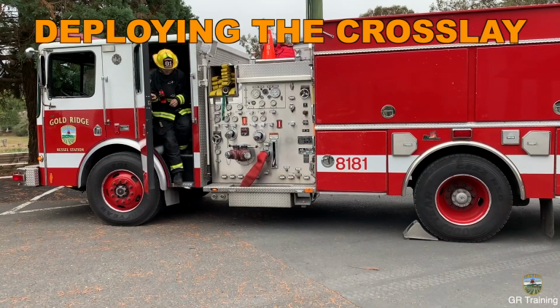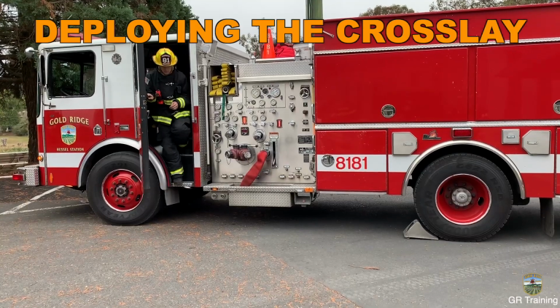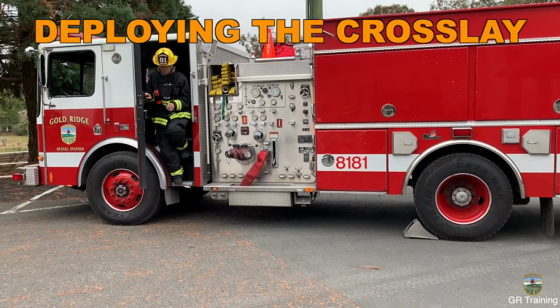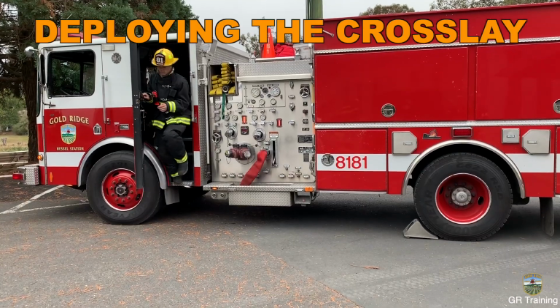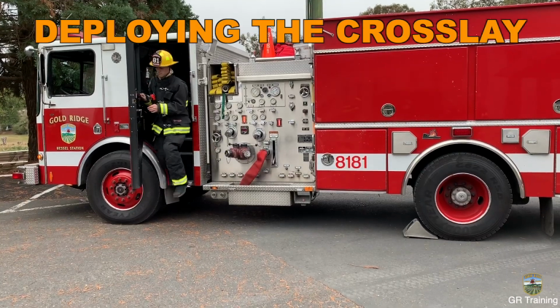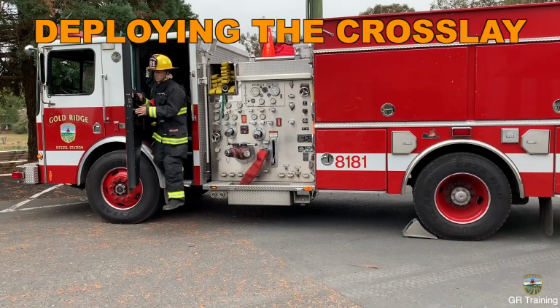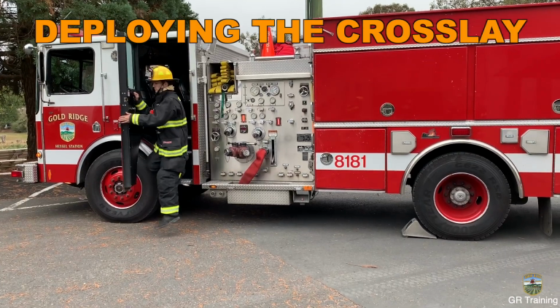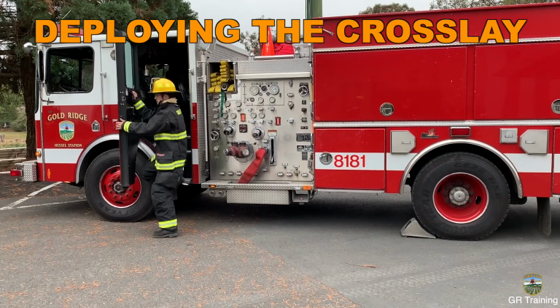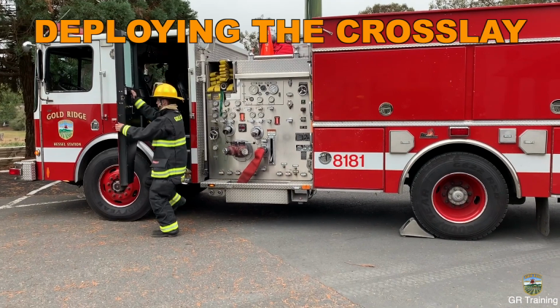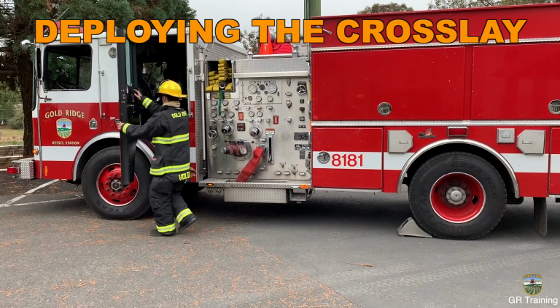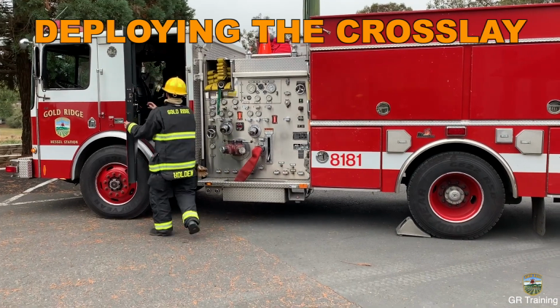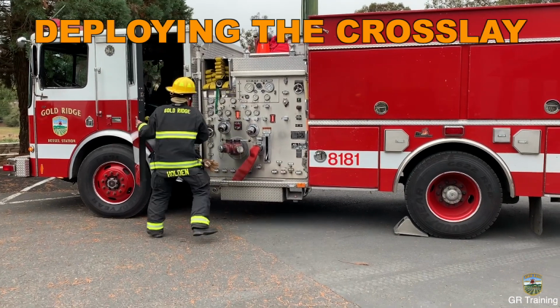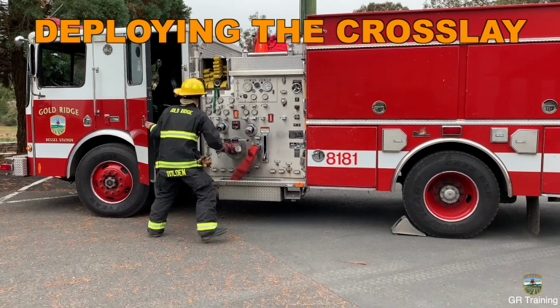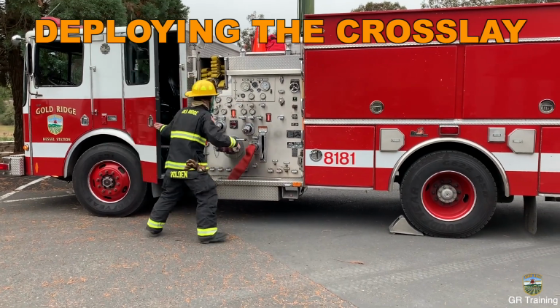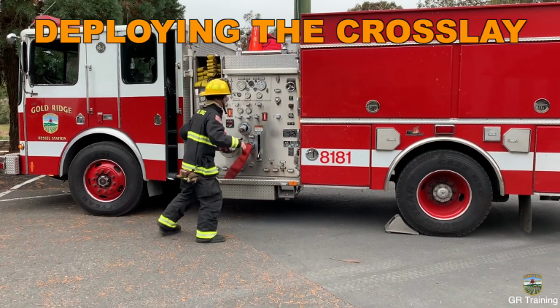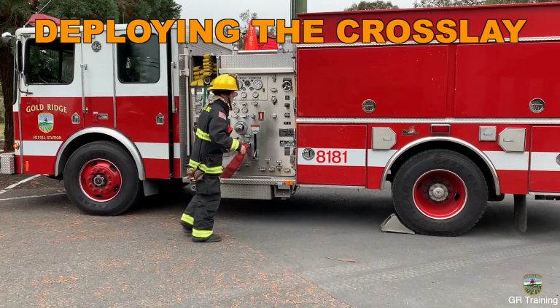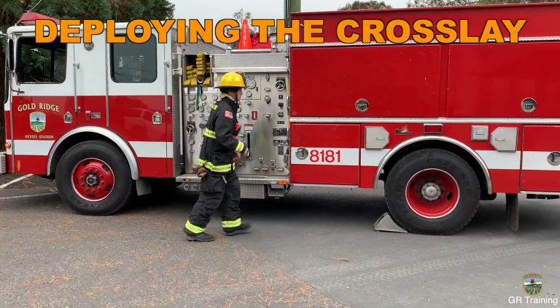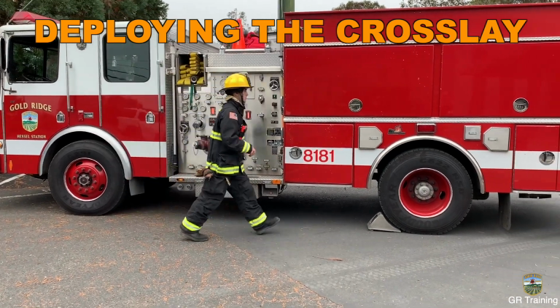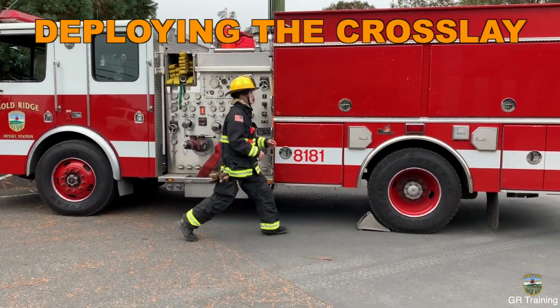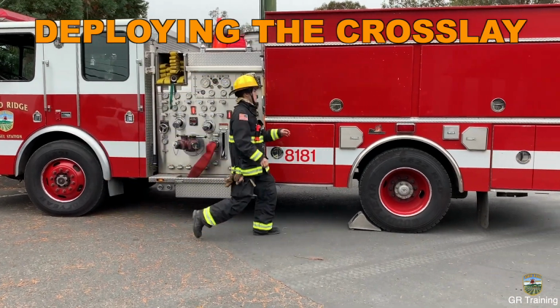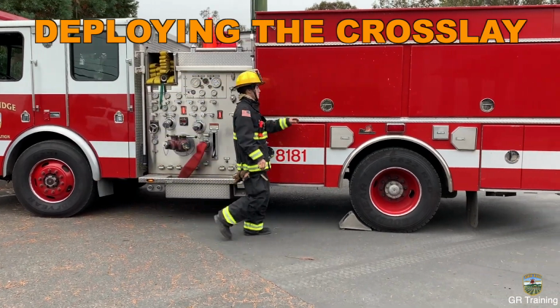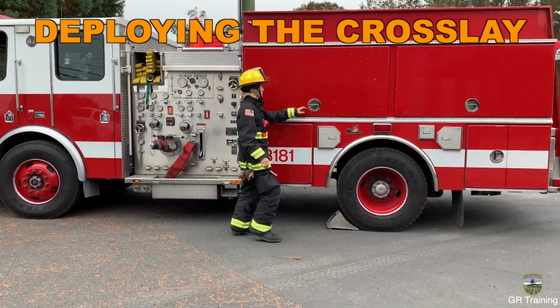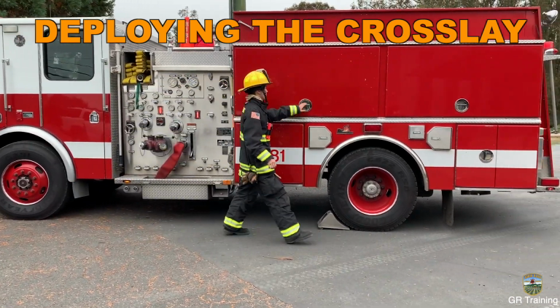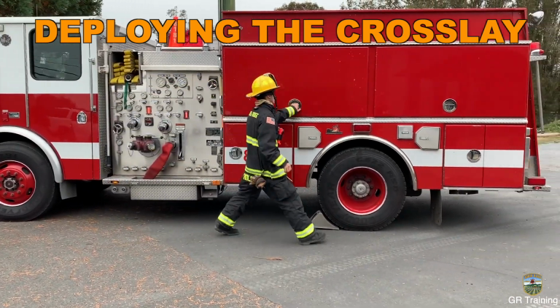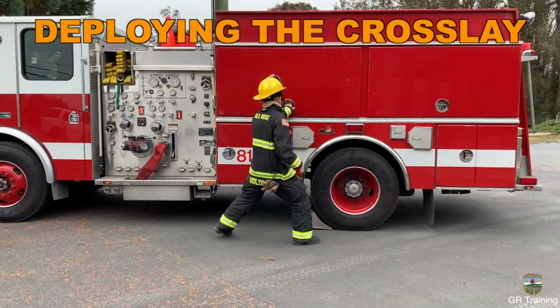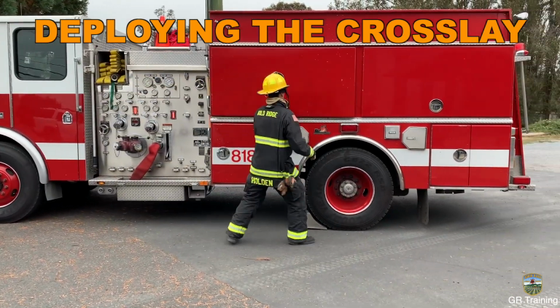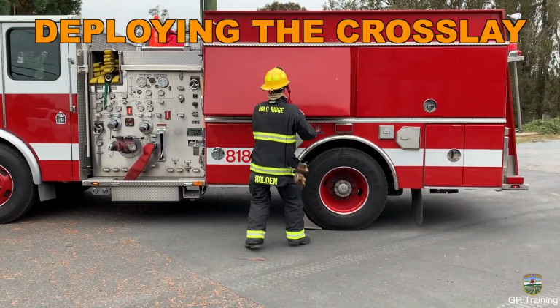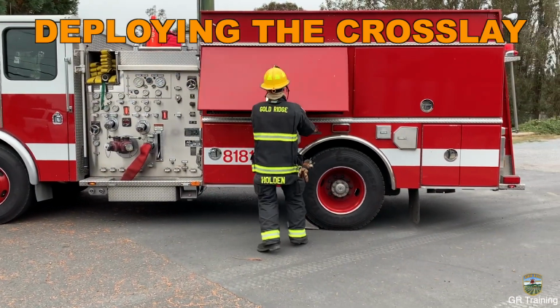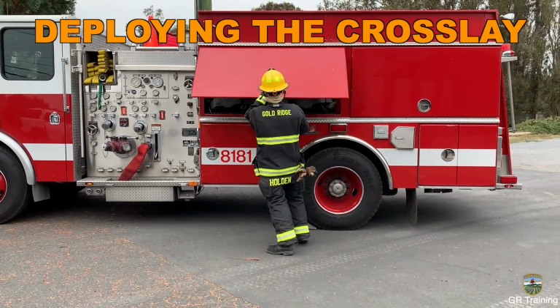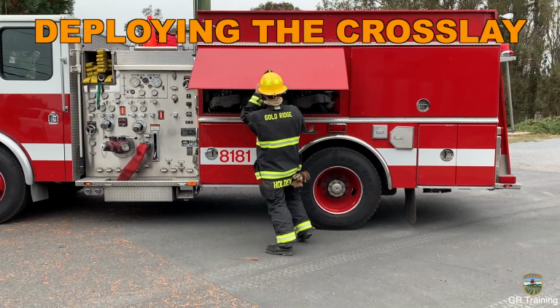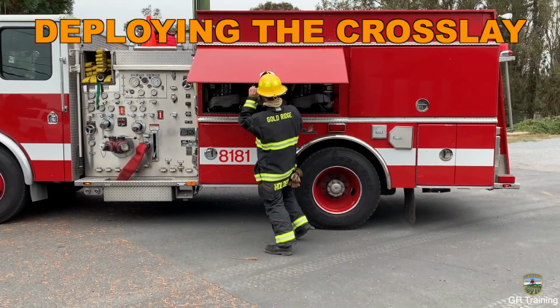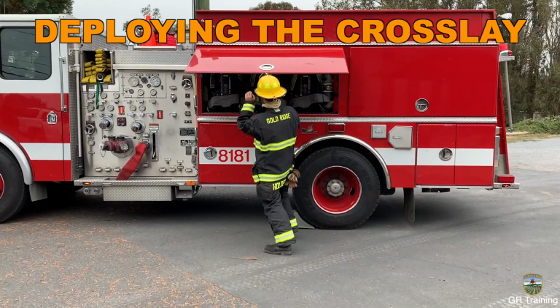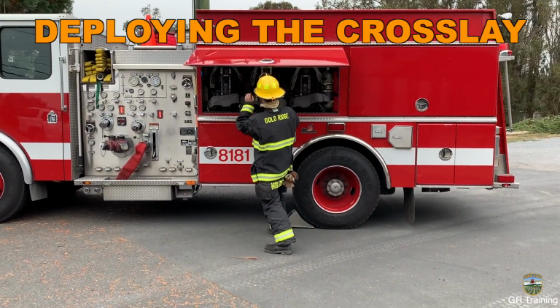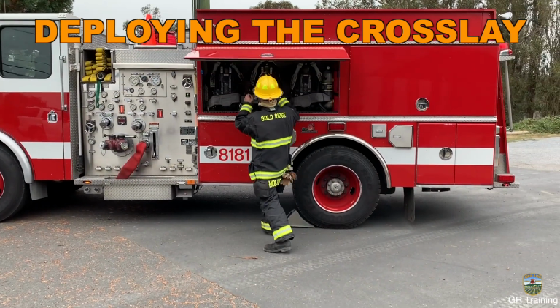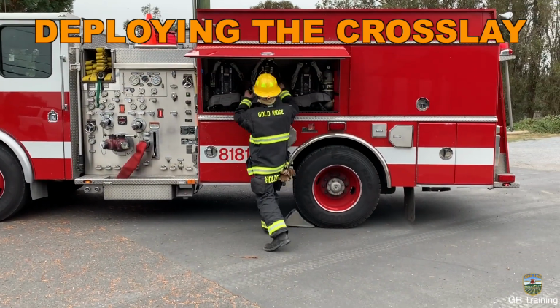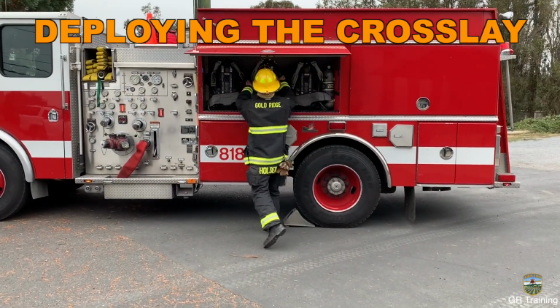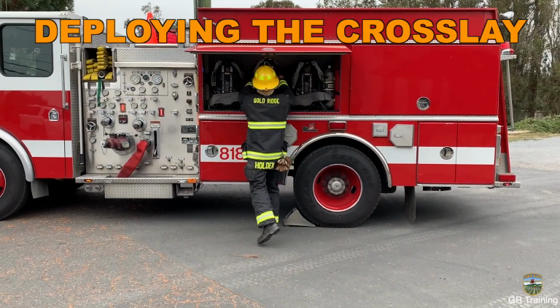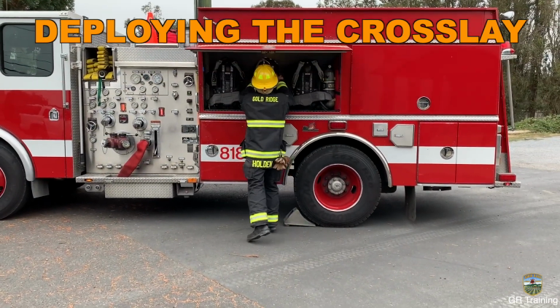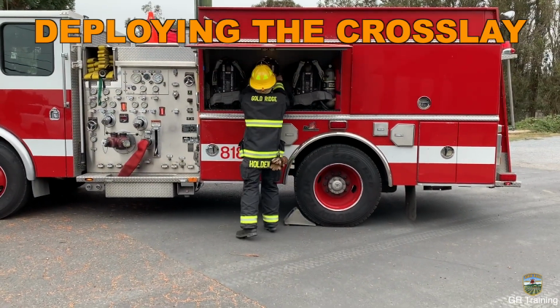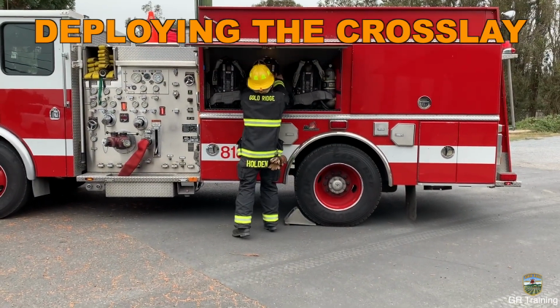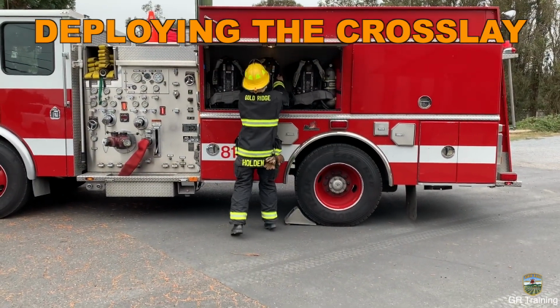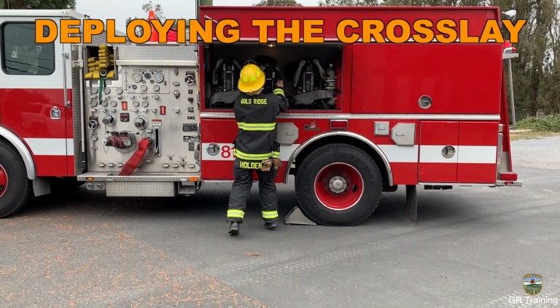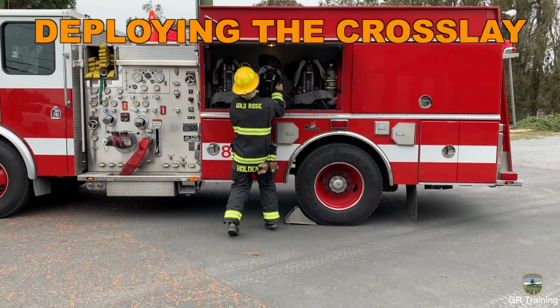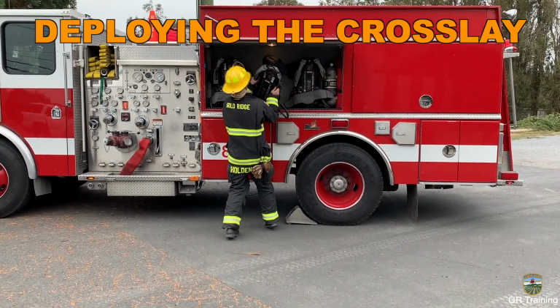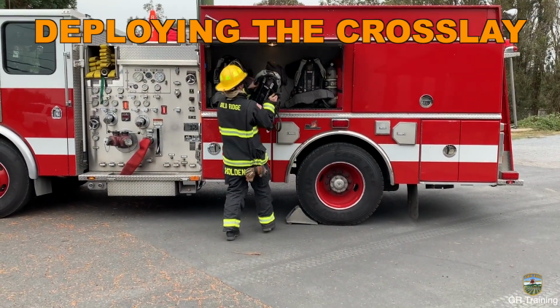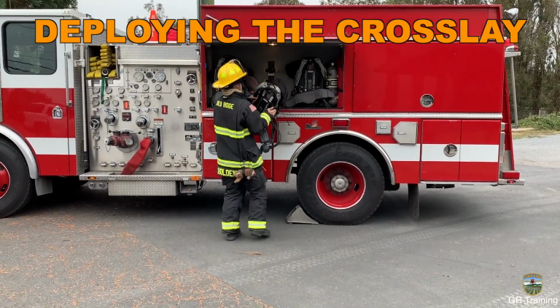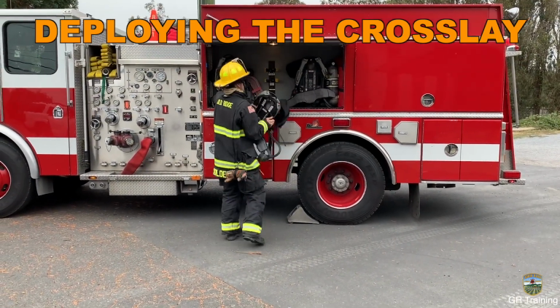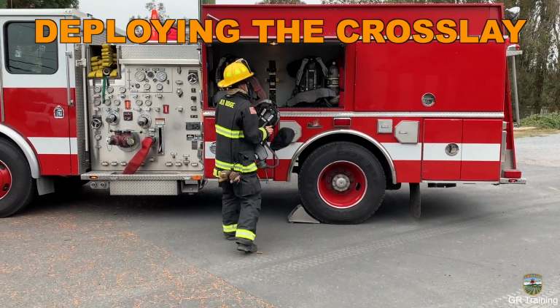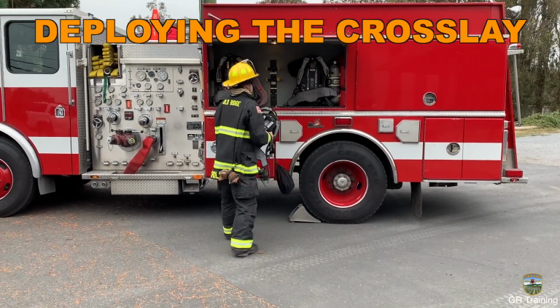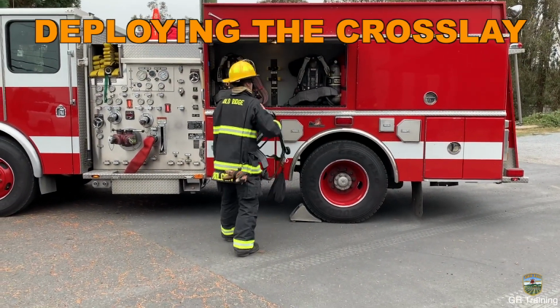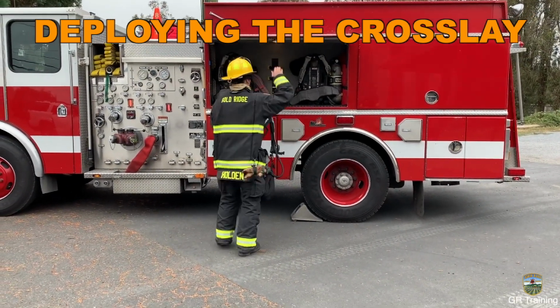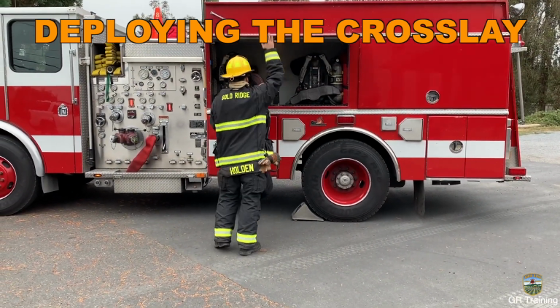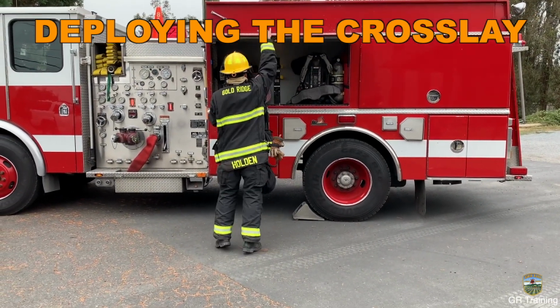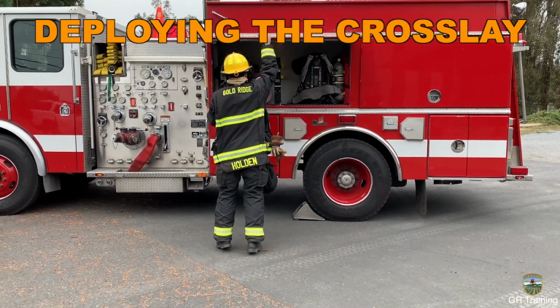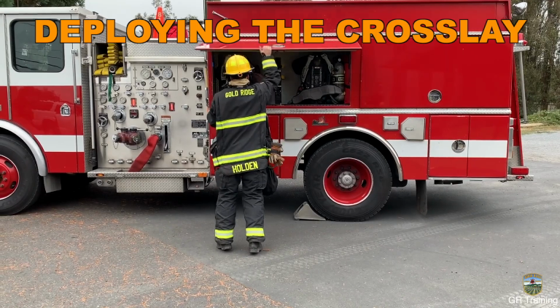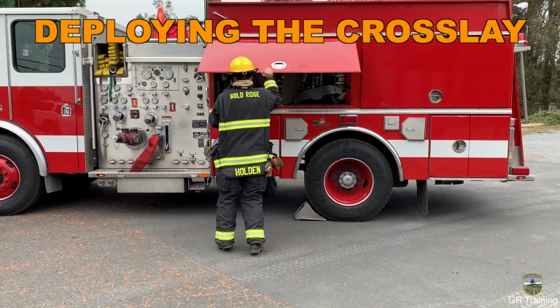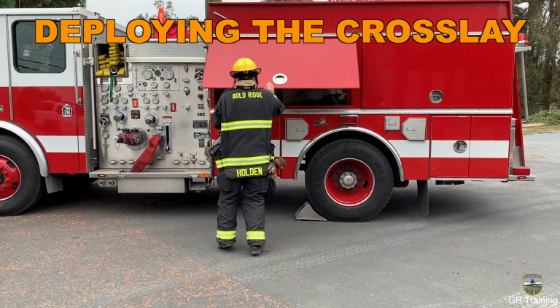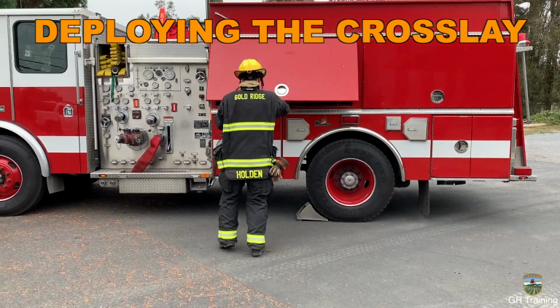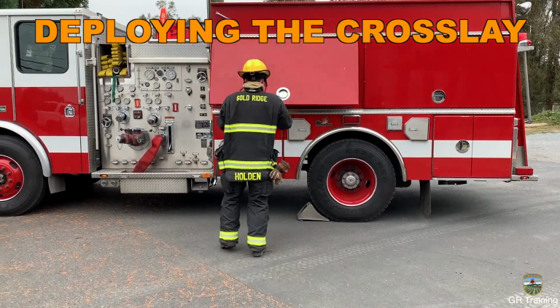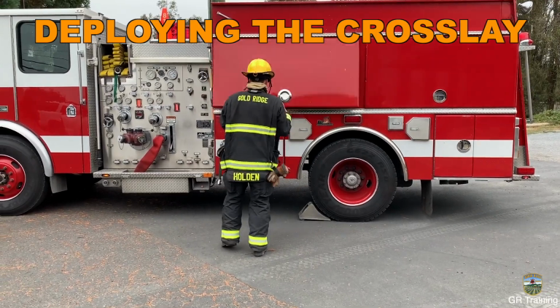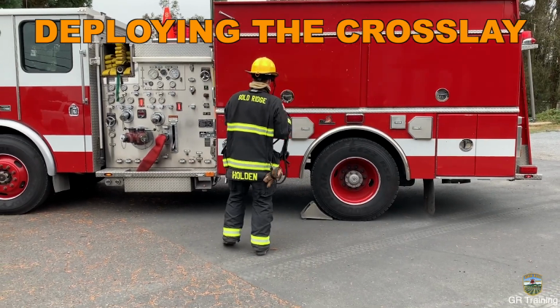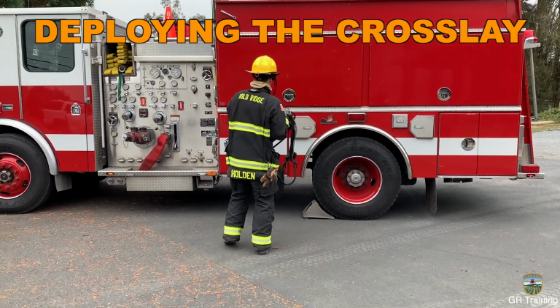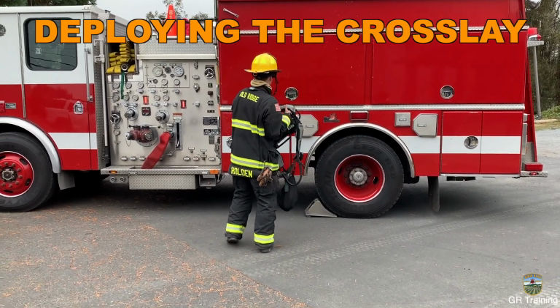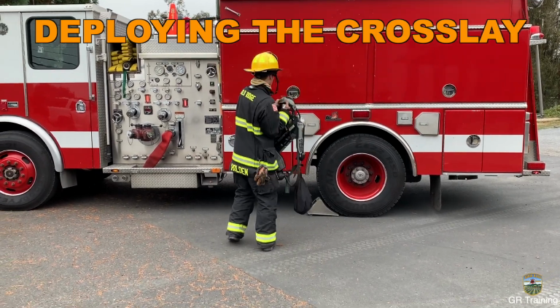Step off the apparatus in a safe manner with a flashlight and radio in place. Proceed to the SCBA compartment and don SCBA.